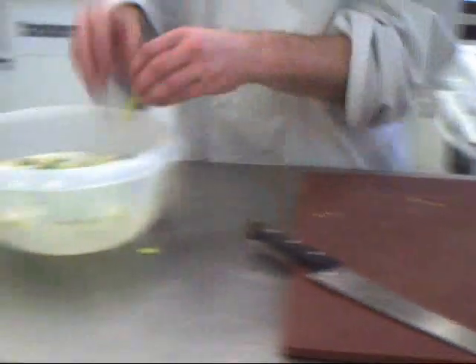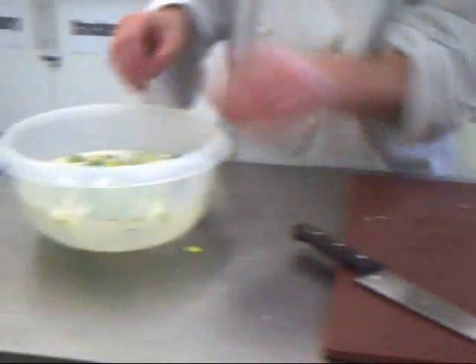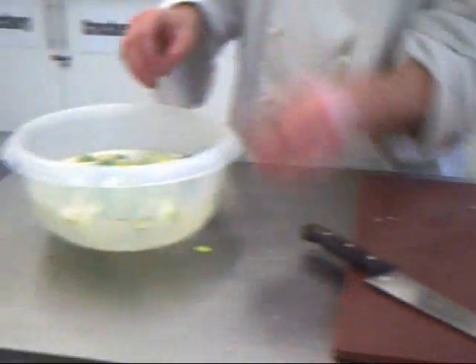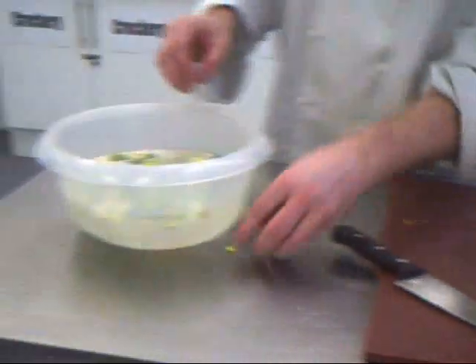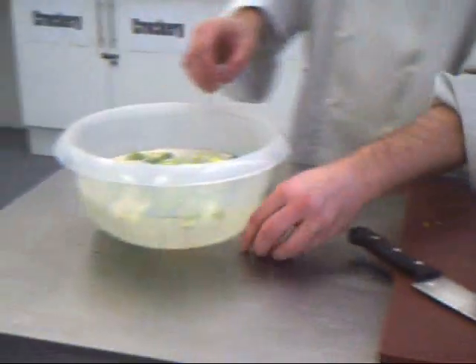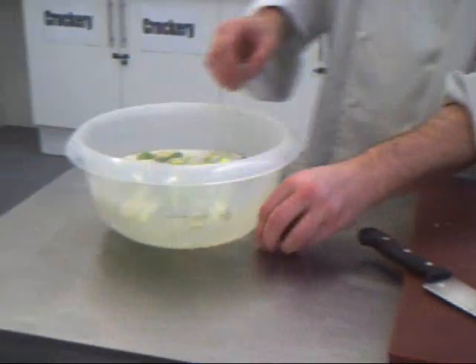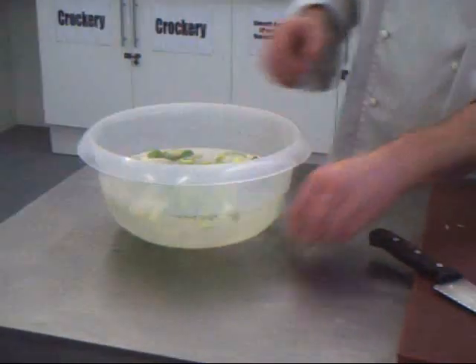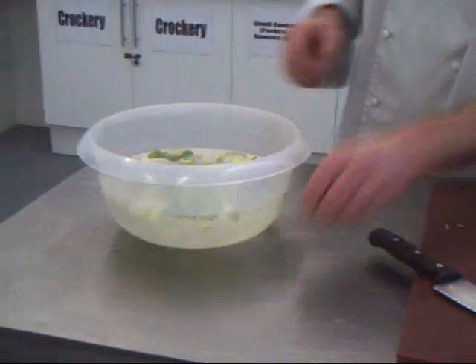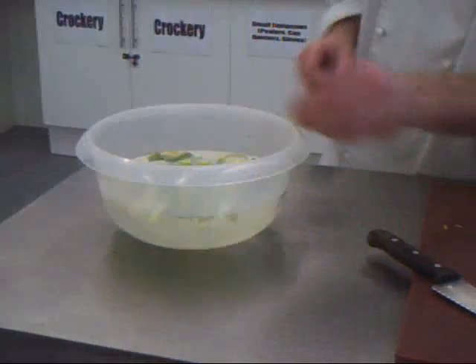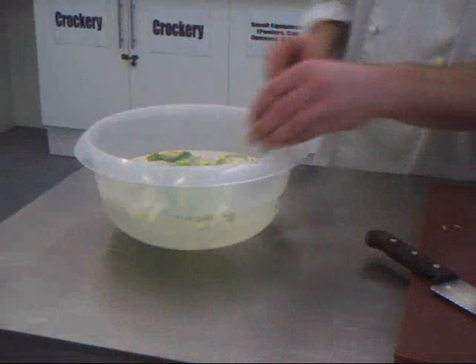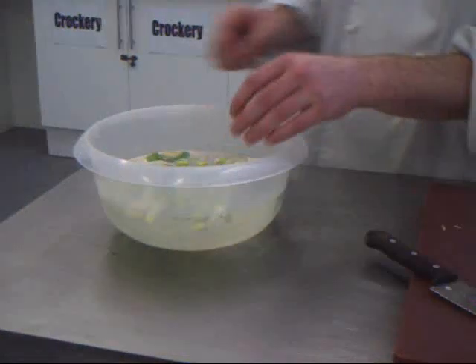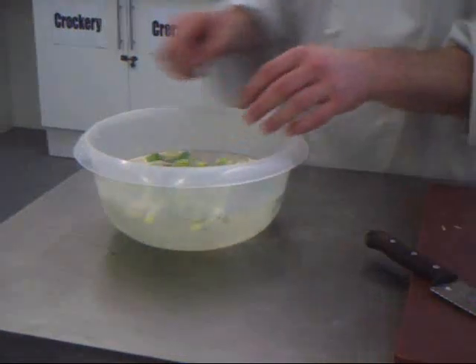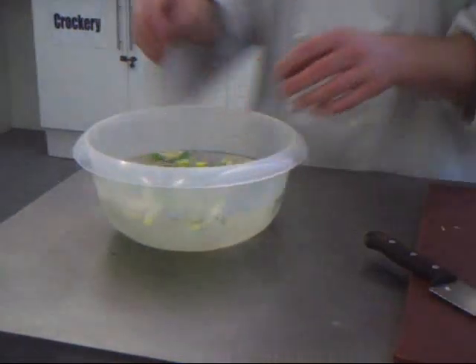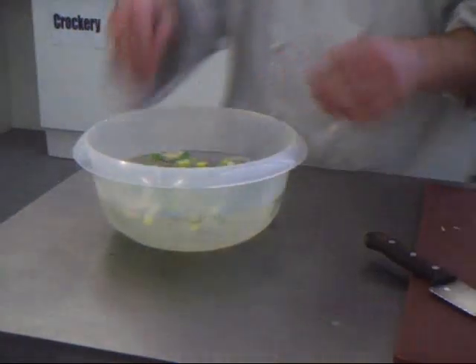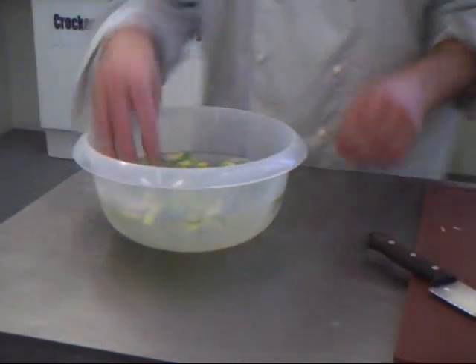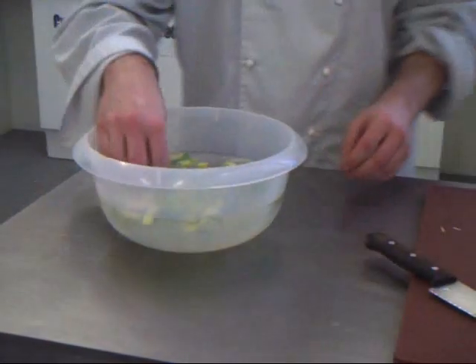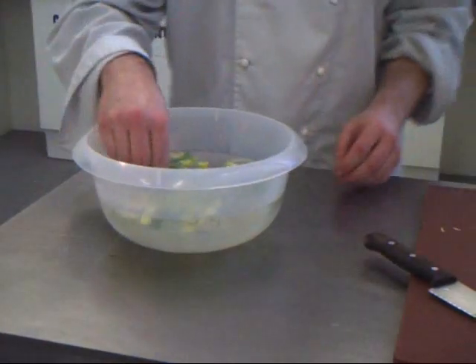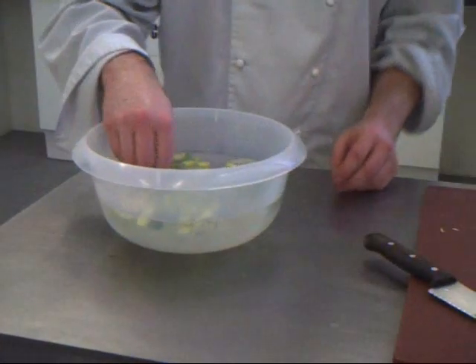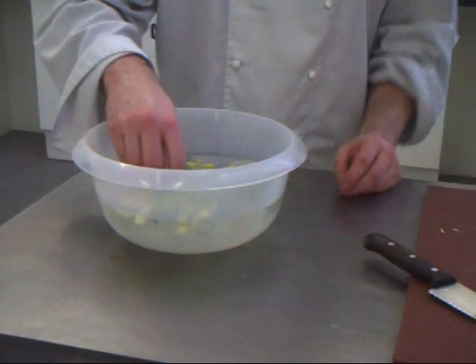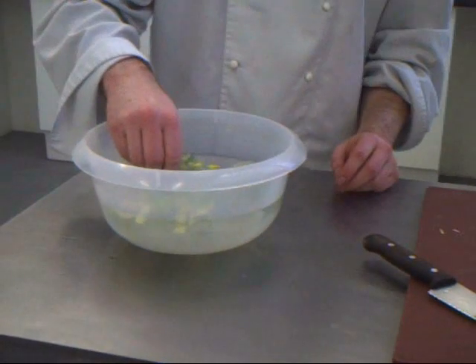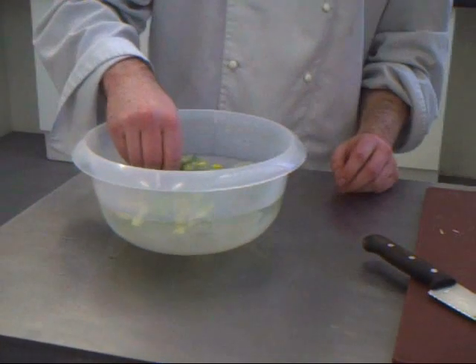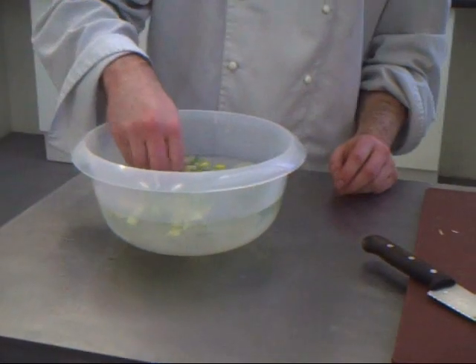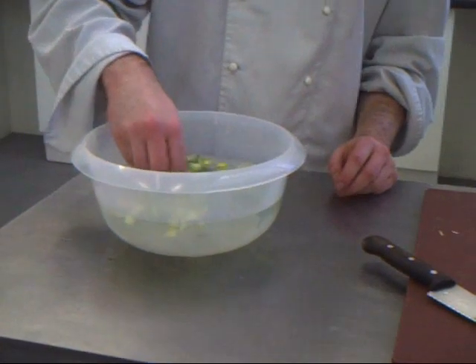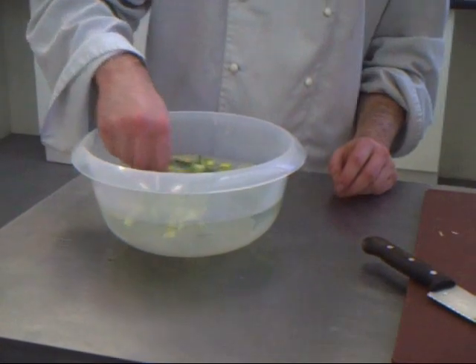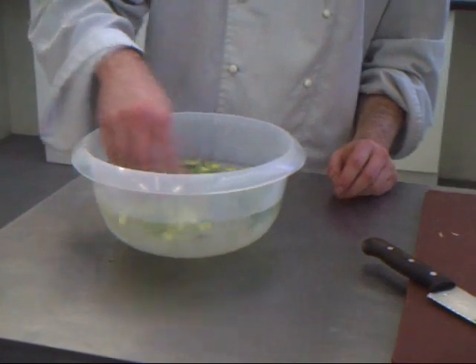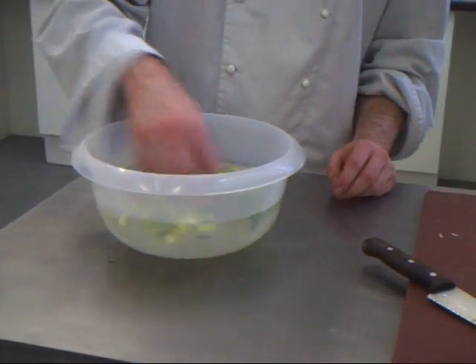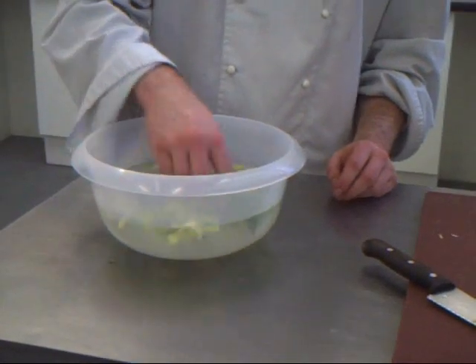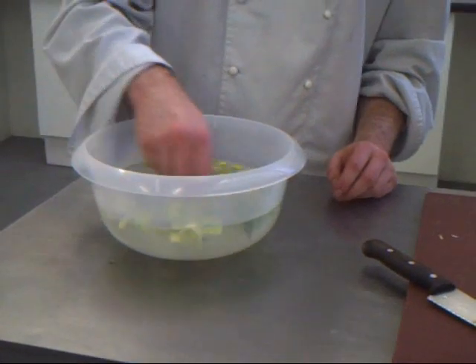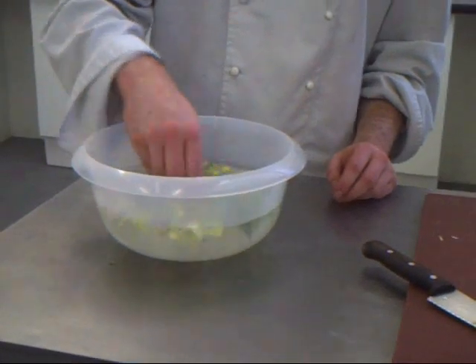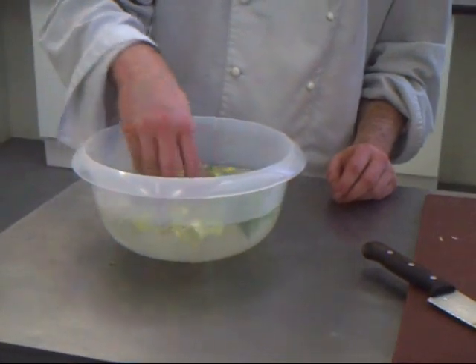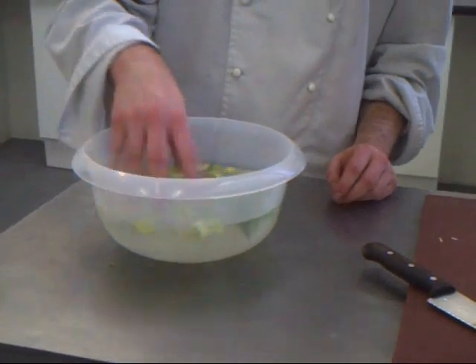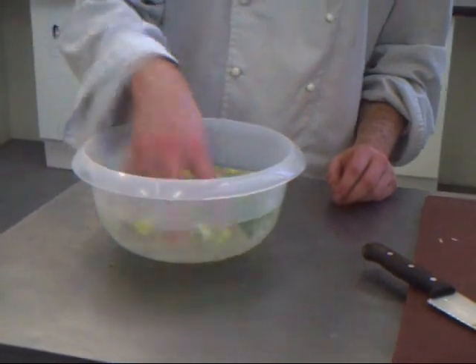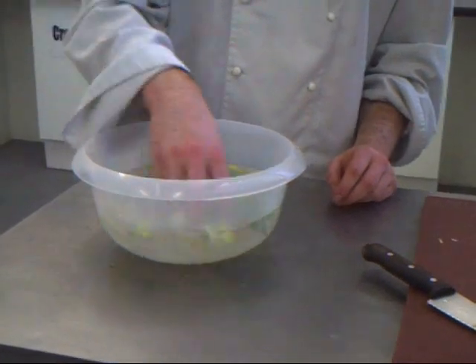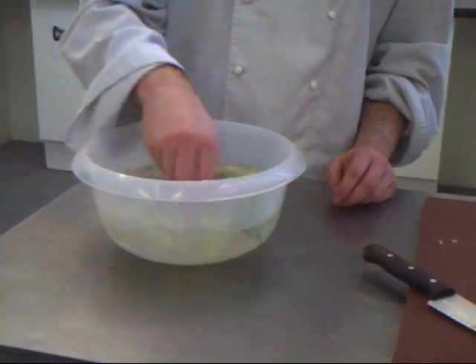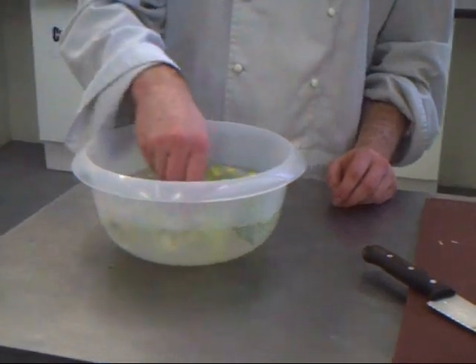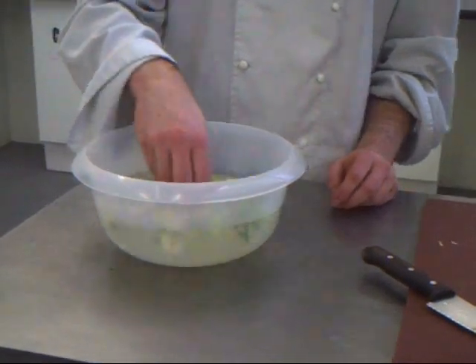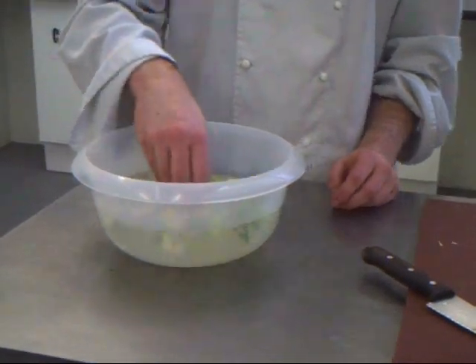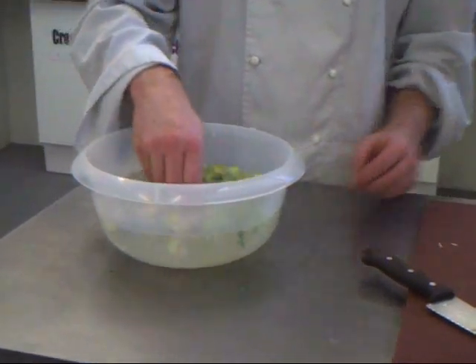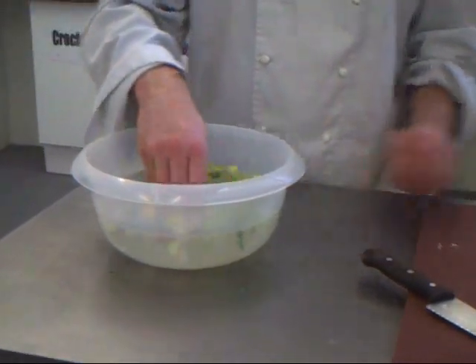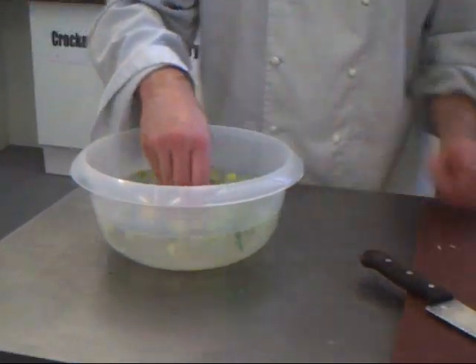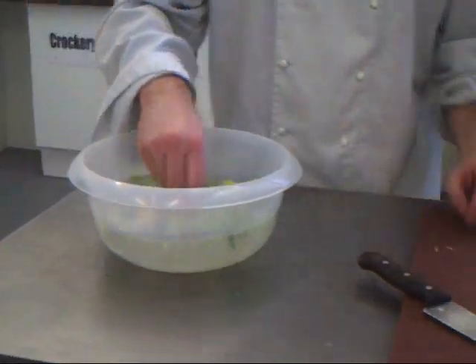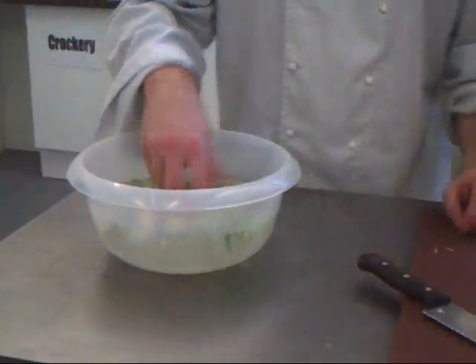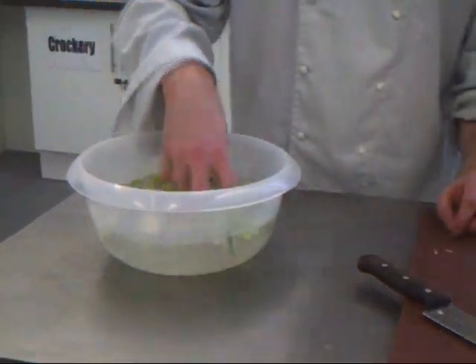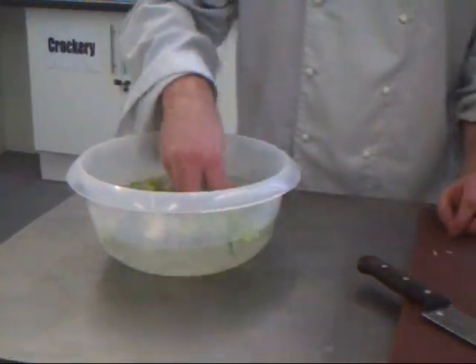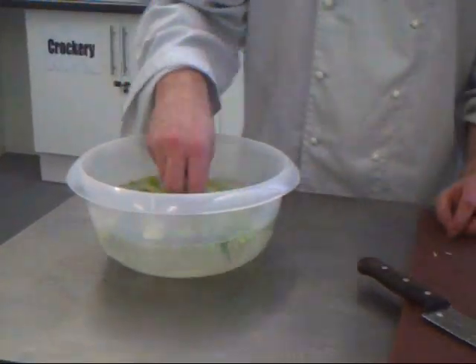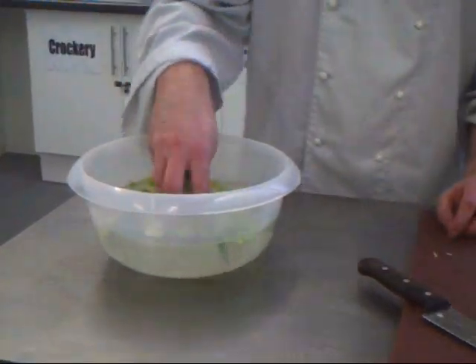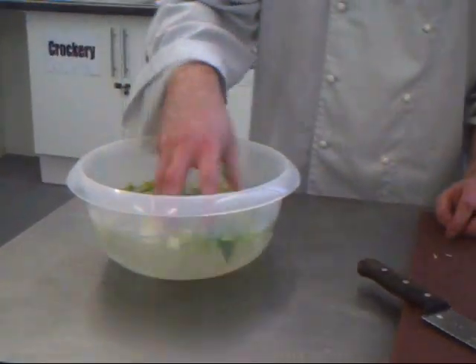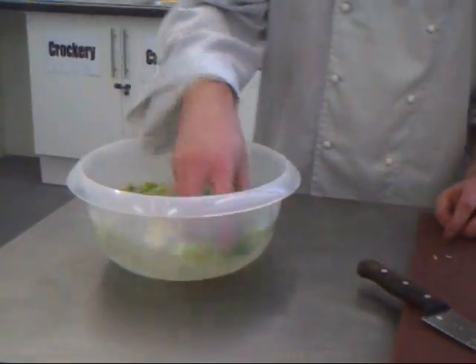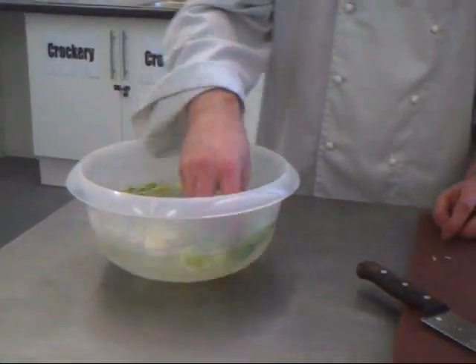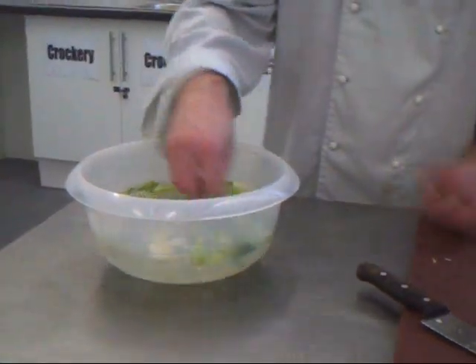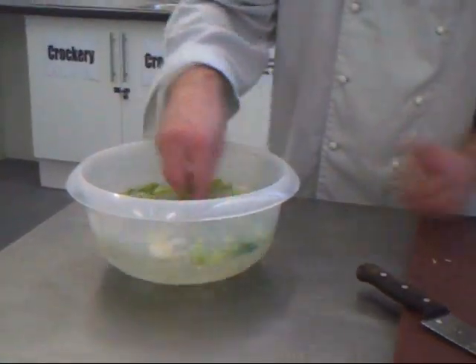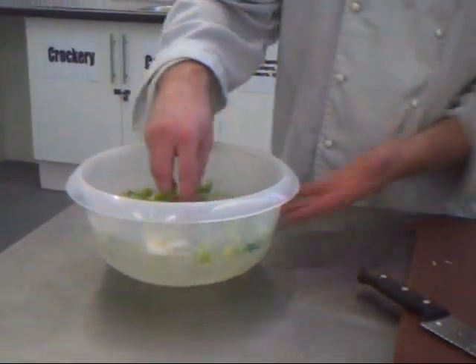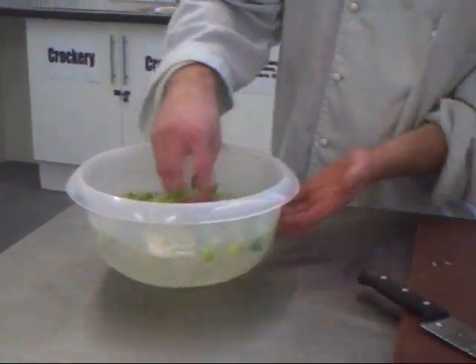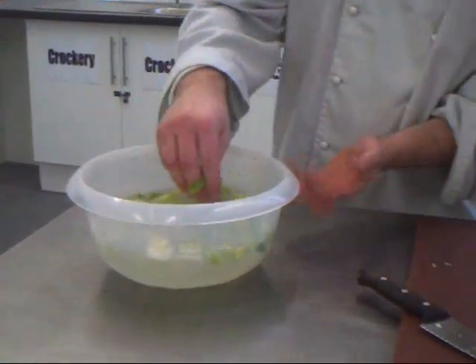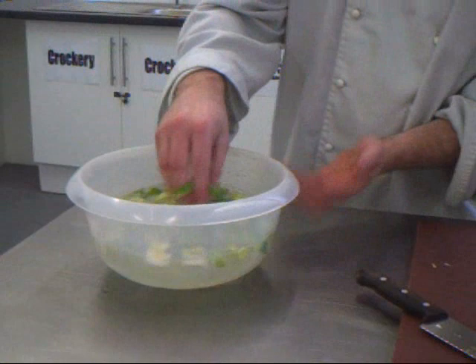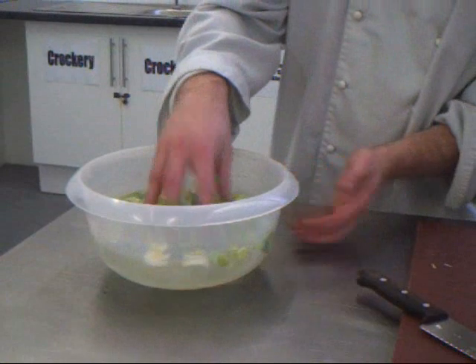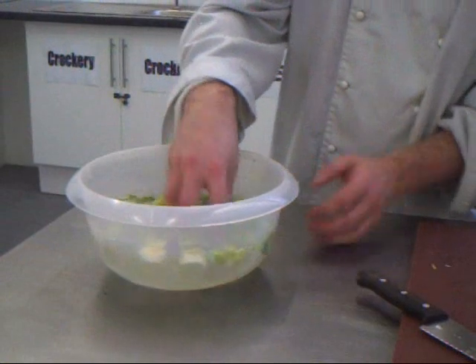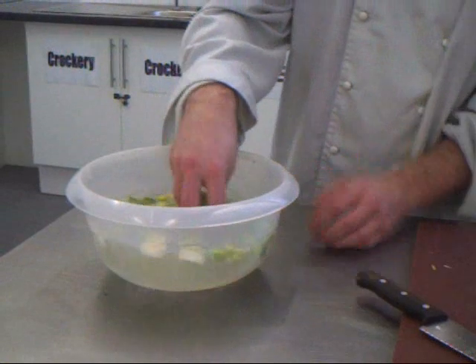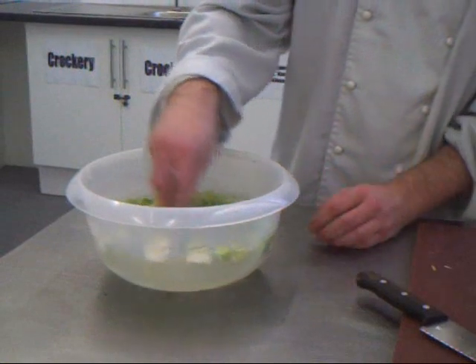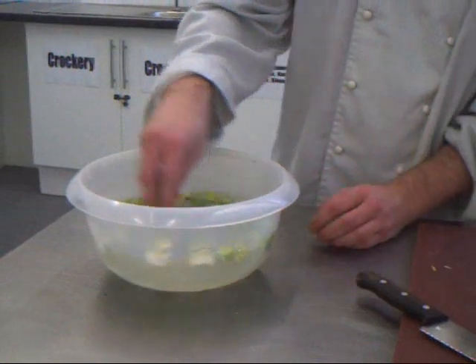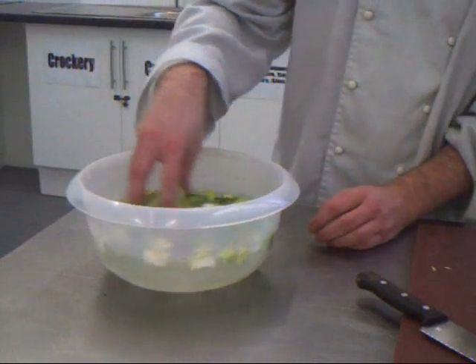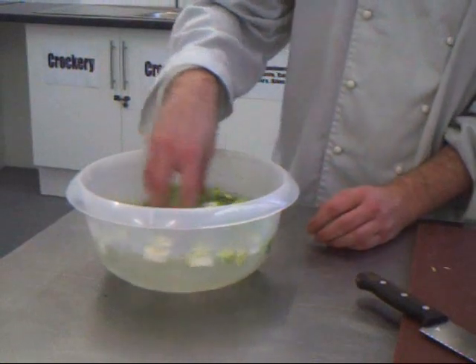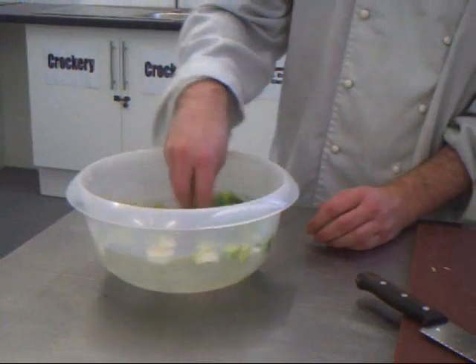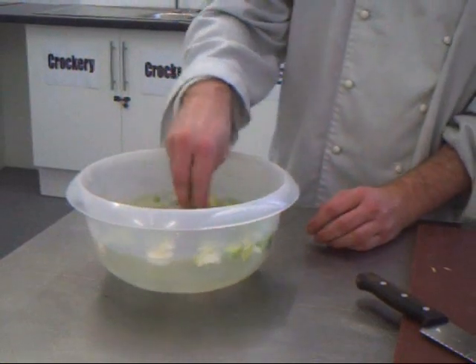And then with all the greens, you just put them into a mixing bowl with water to wash the mixture, and all the soil sticks in the water.